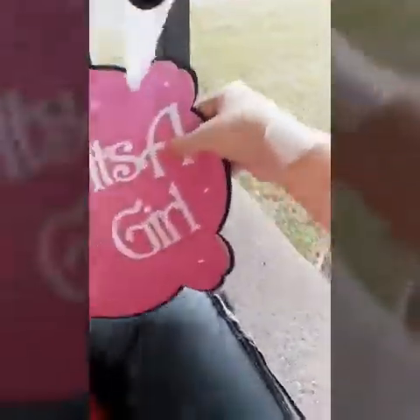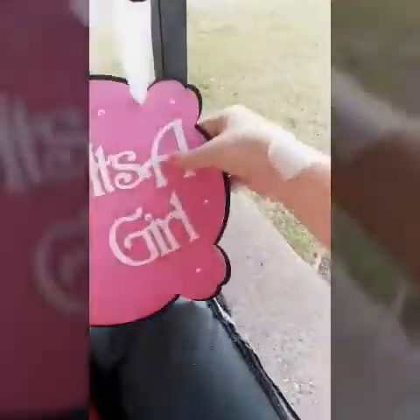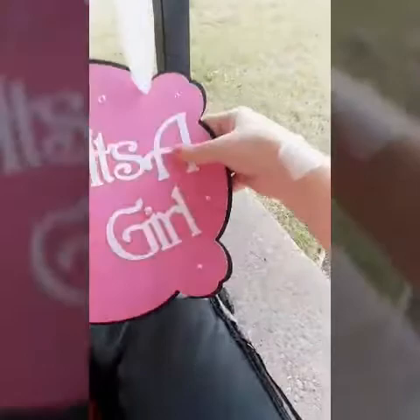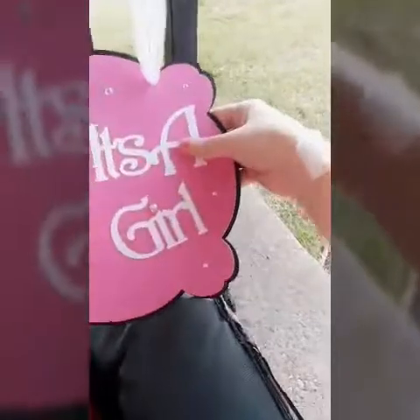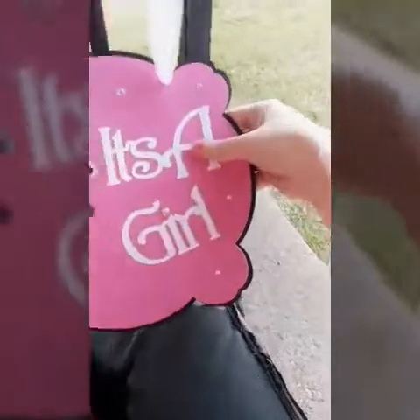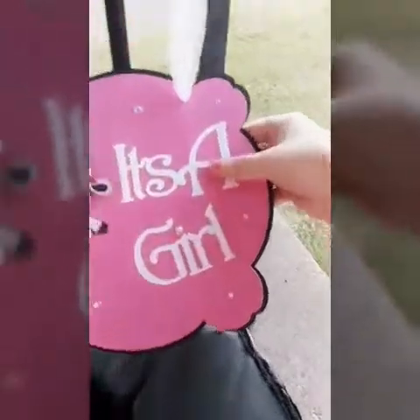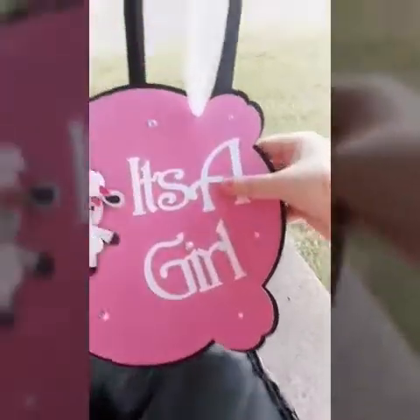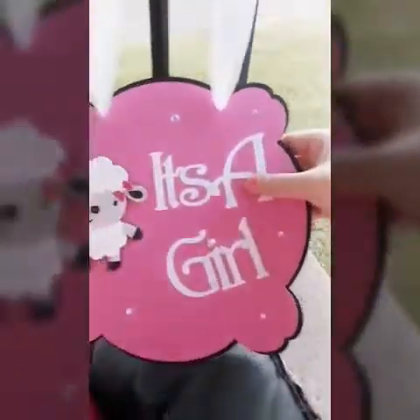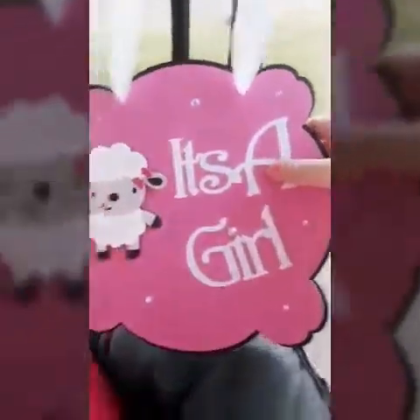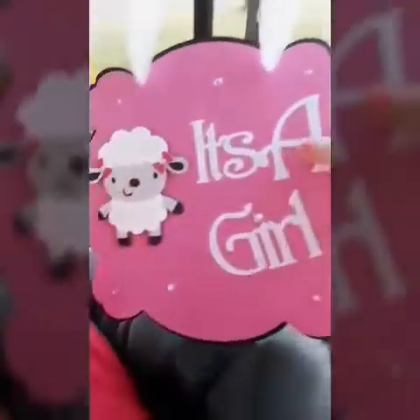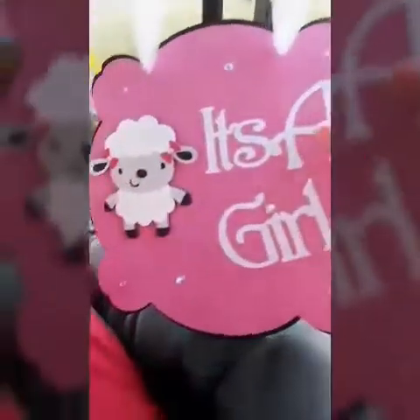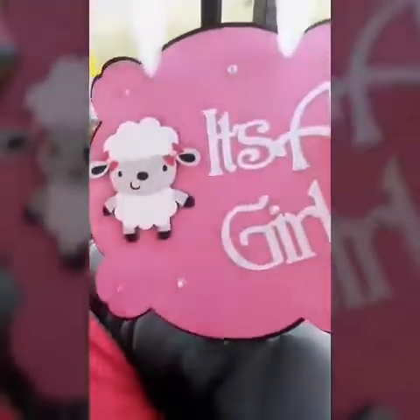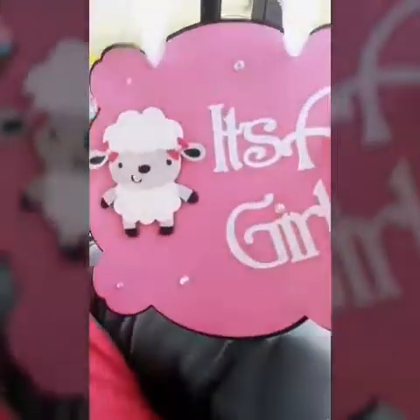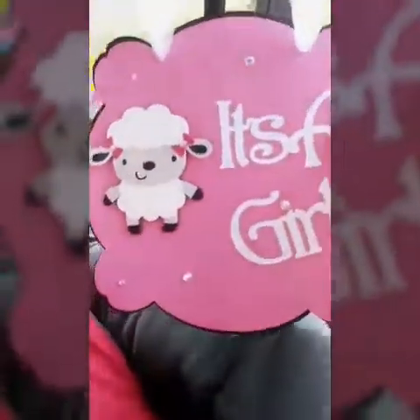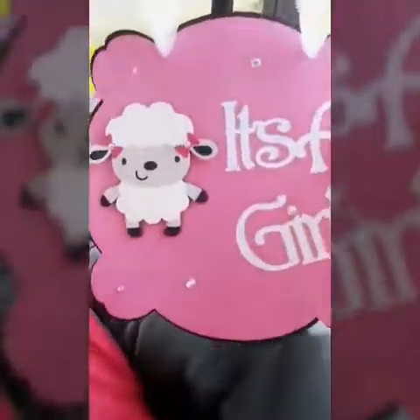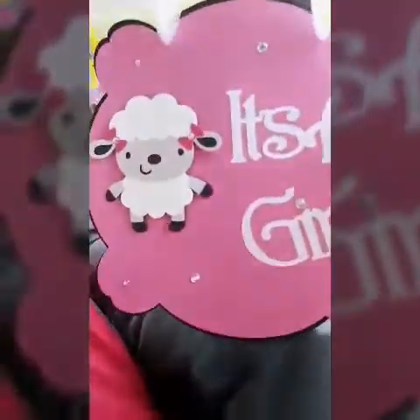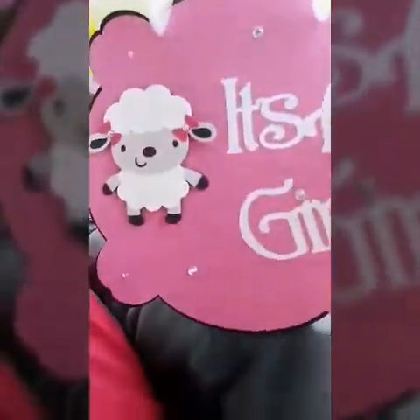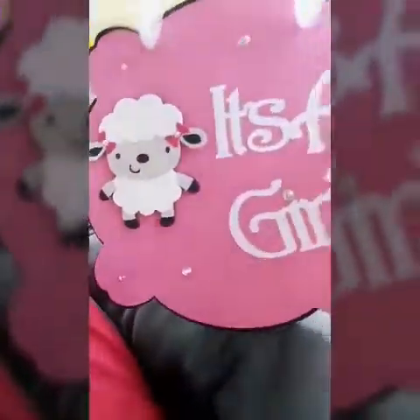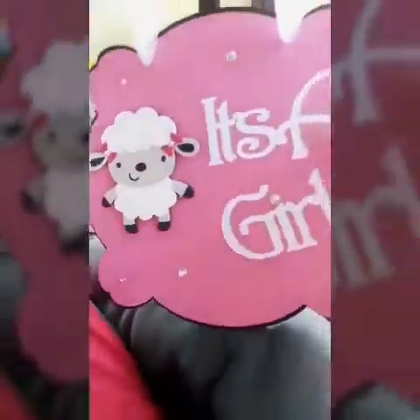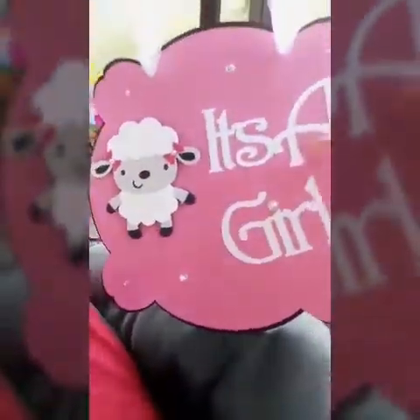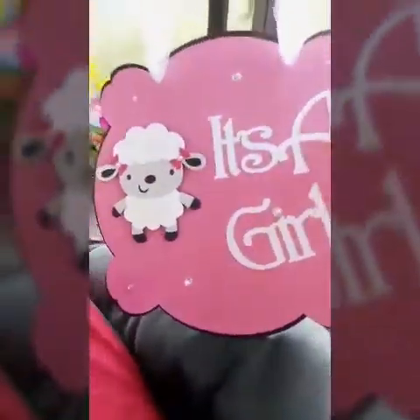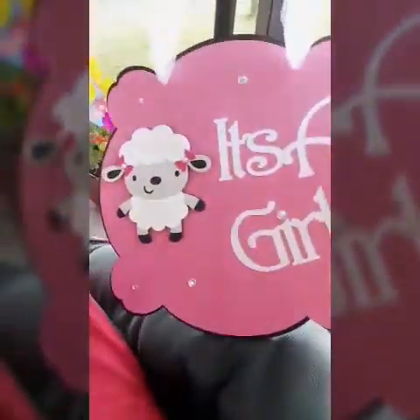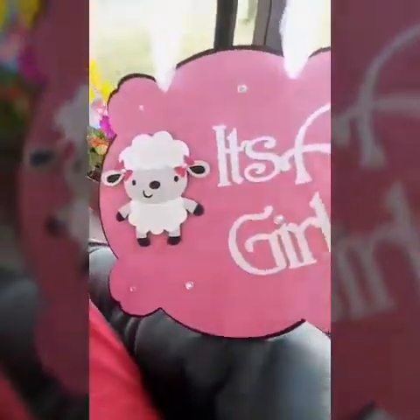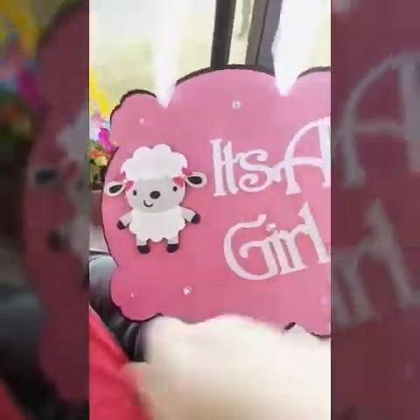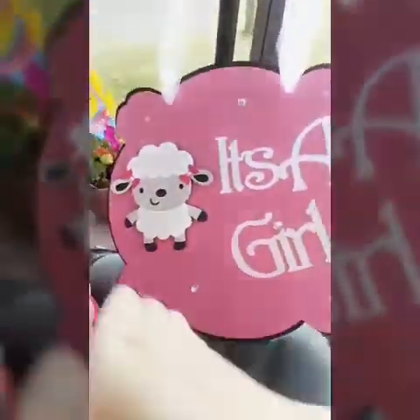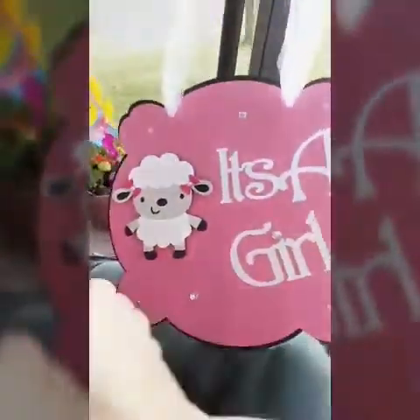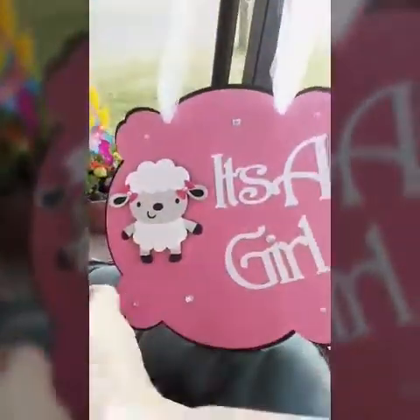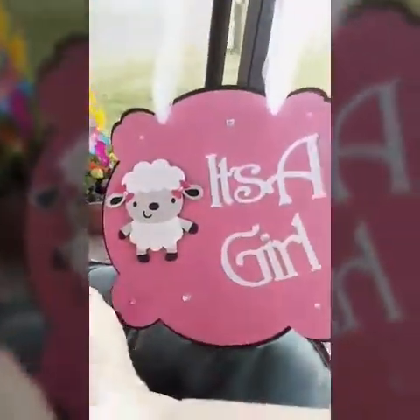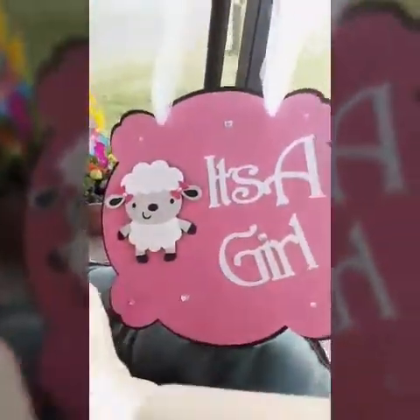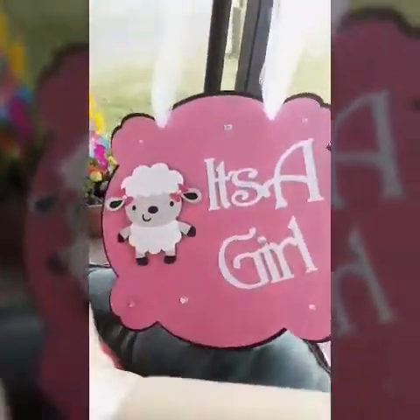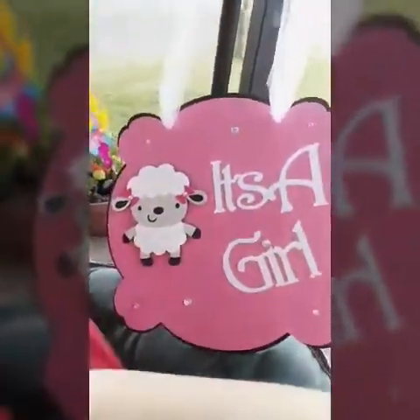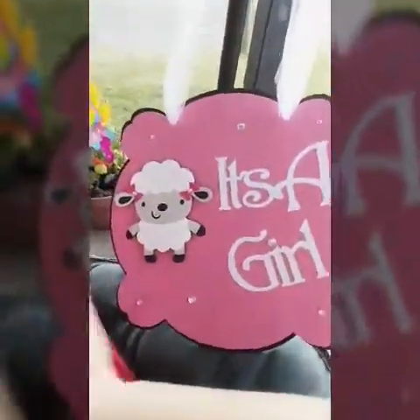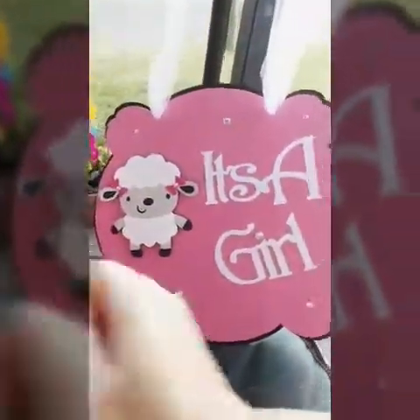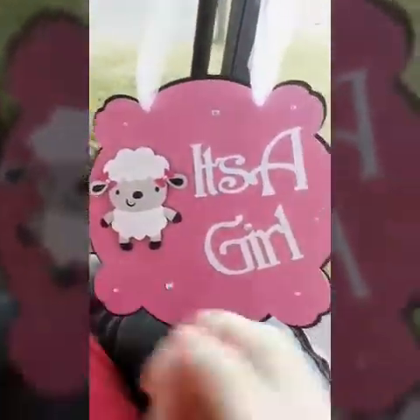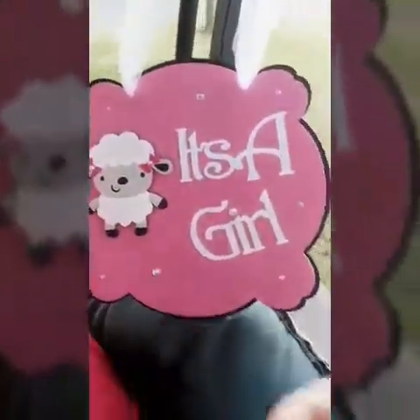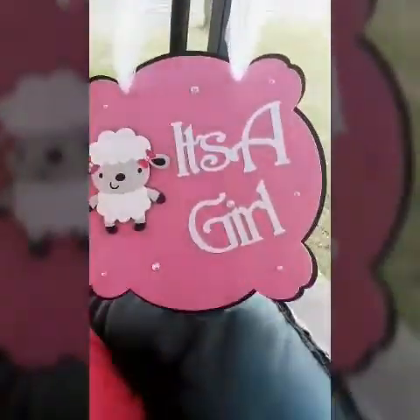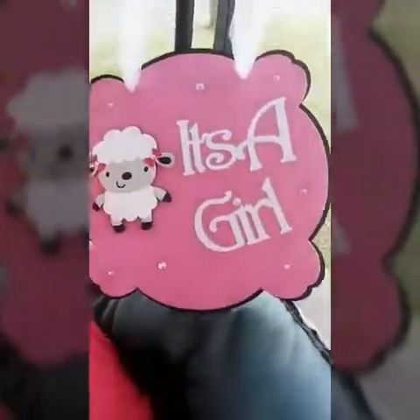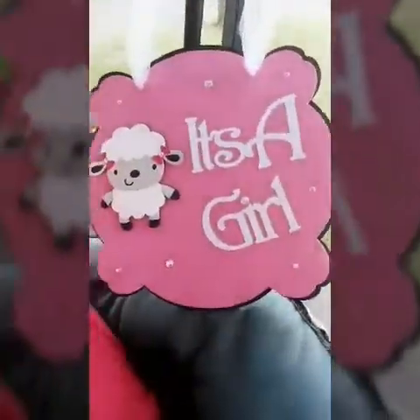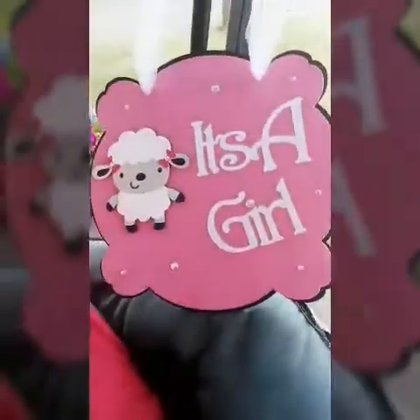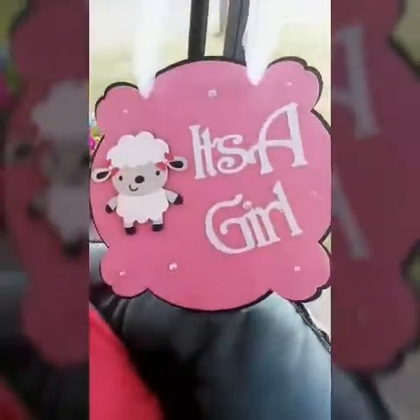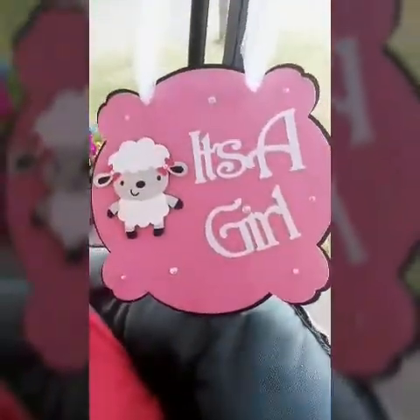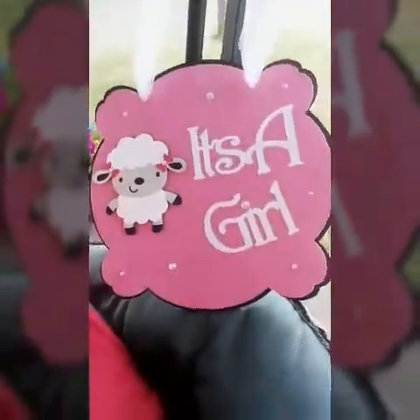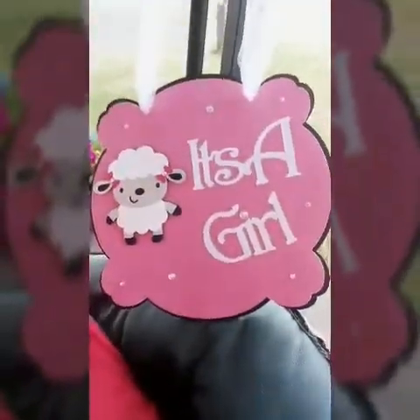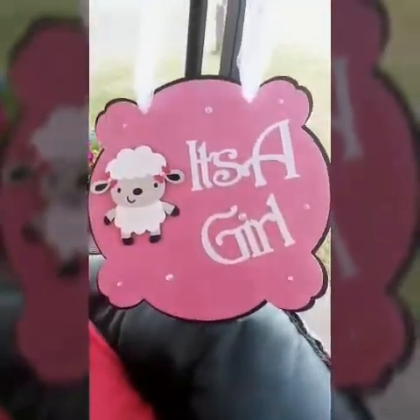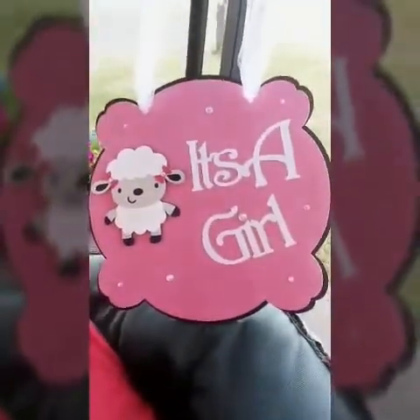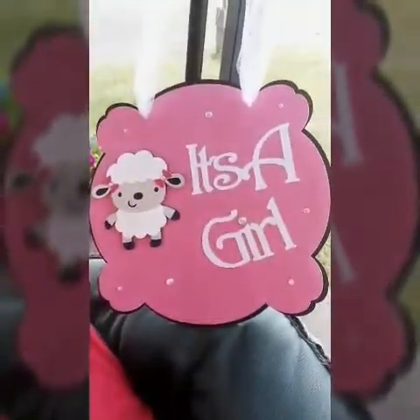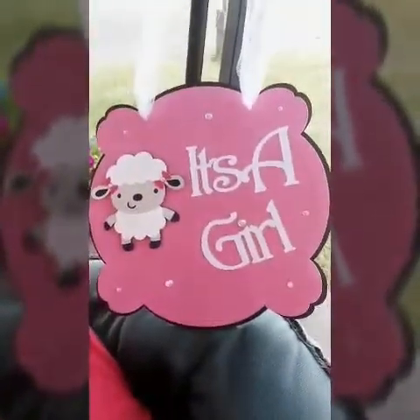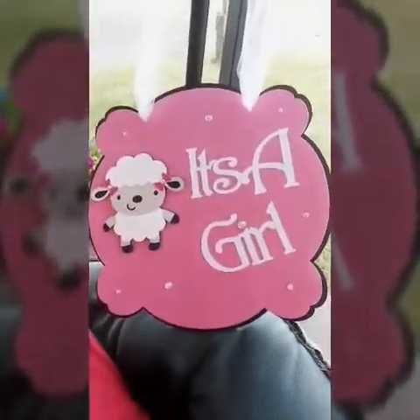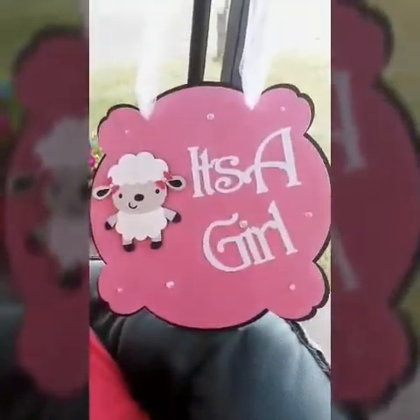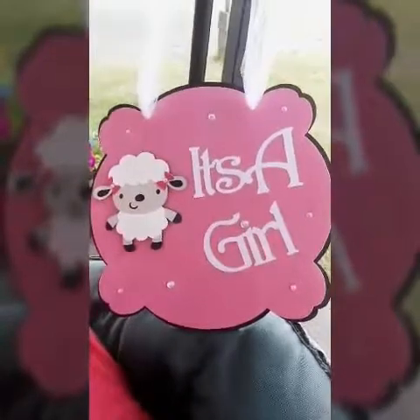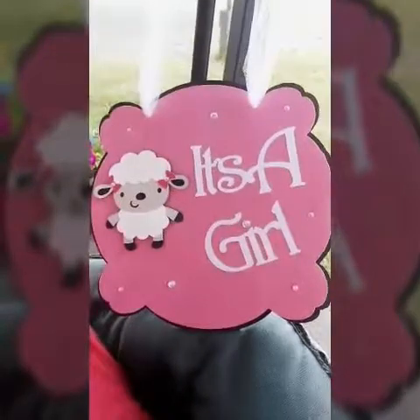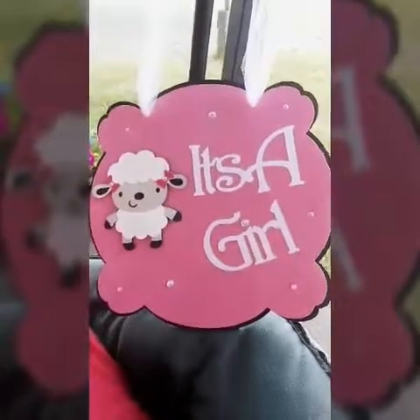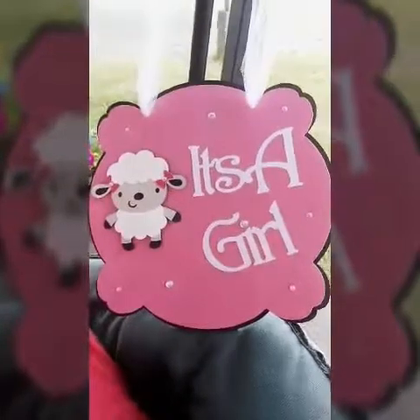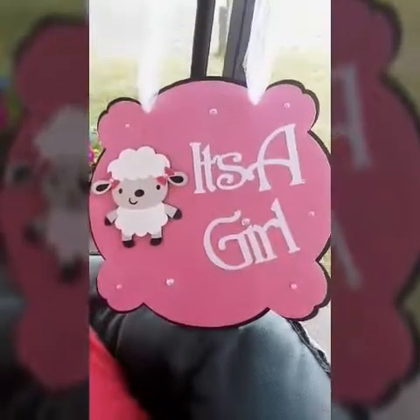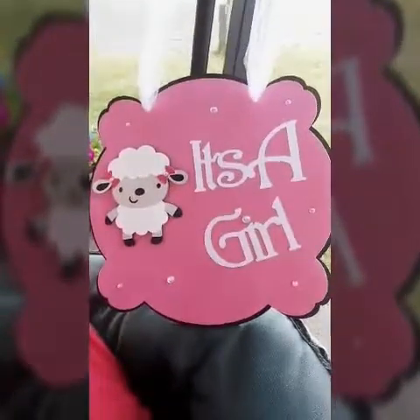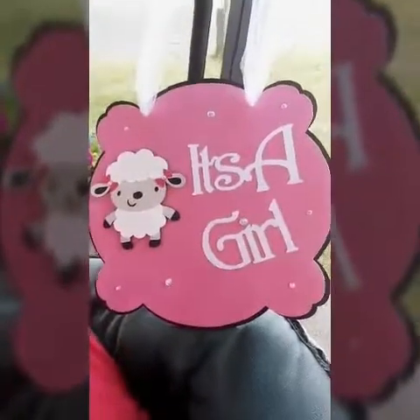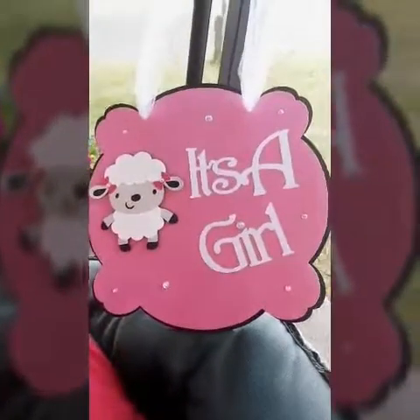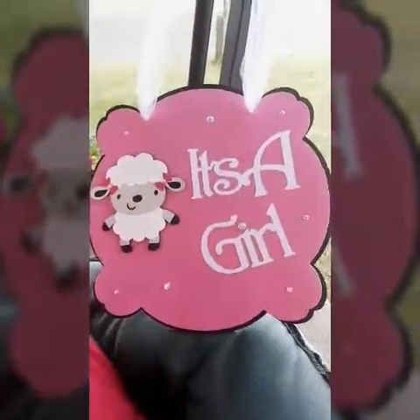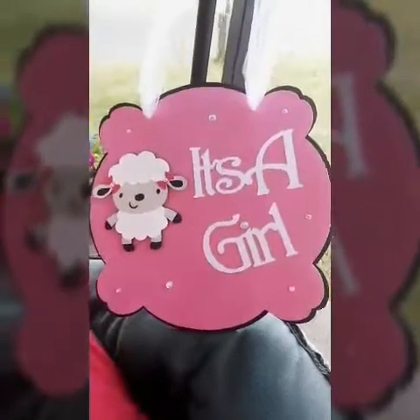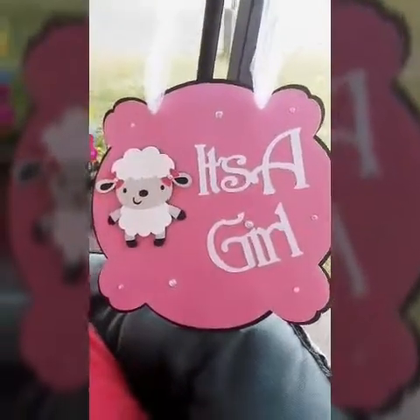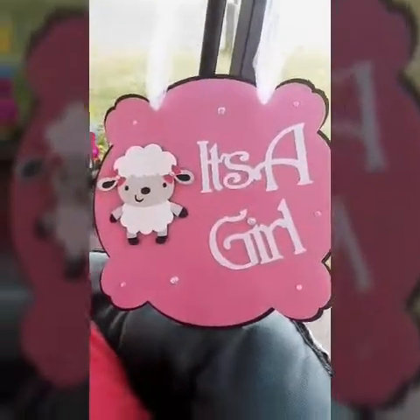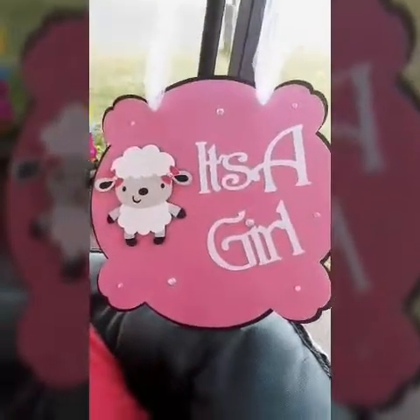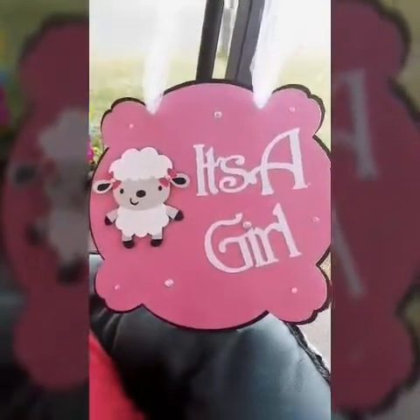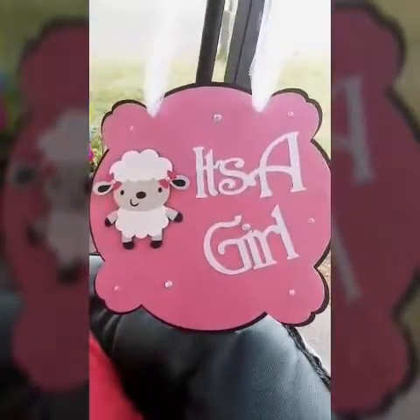Here is another one I did, and it is a white baby lamb 'It's a Girl' sign.